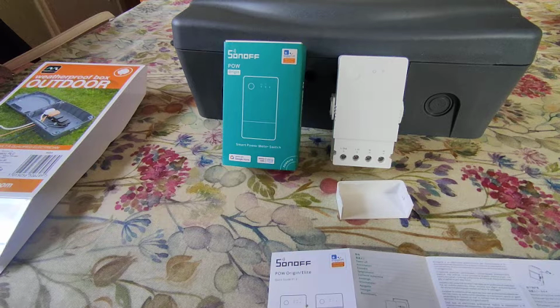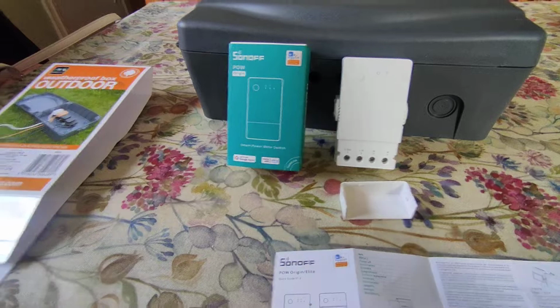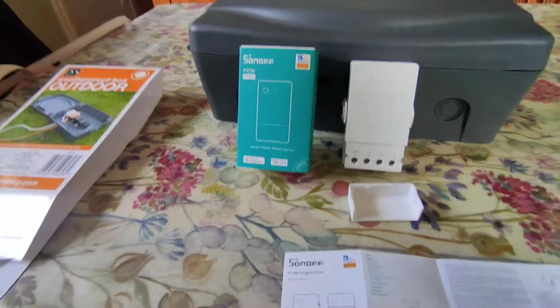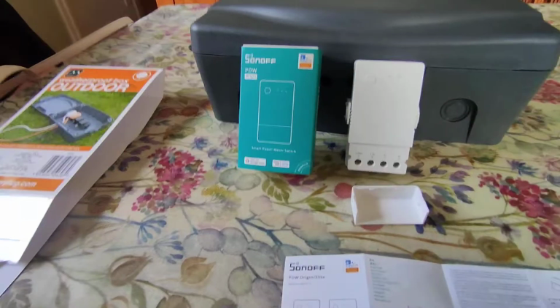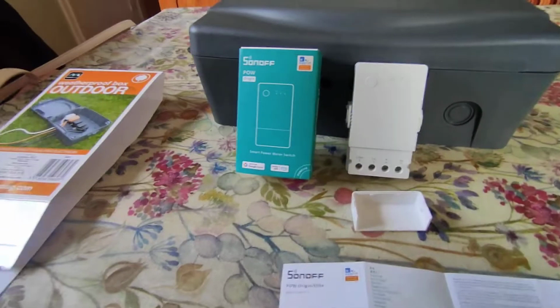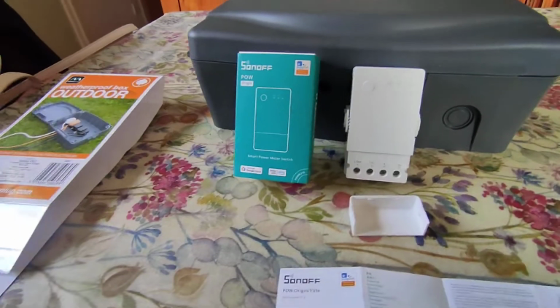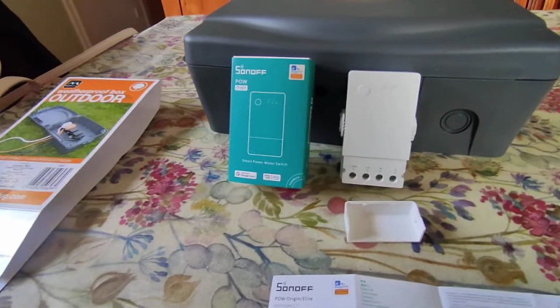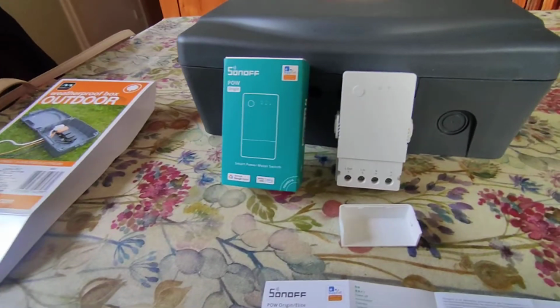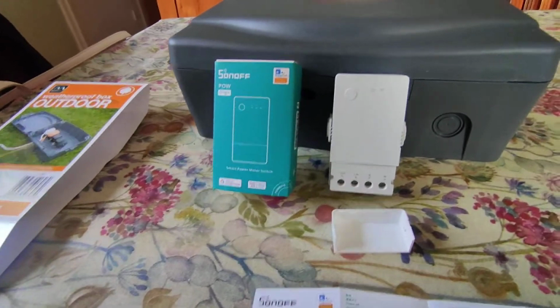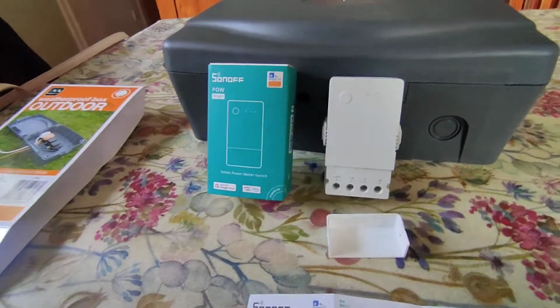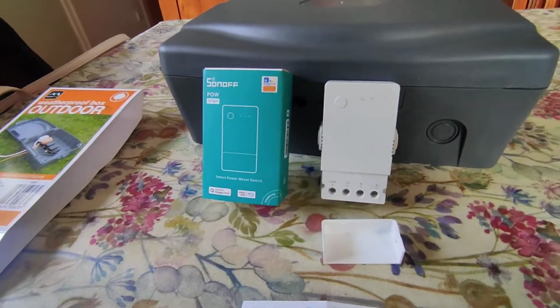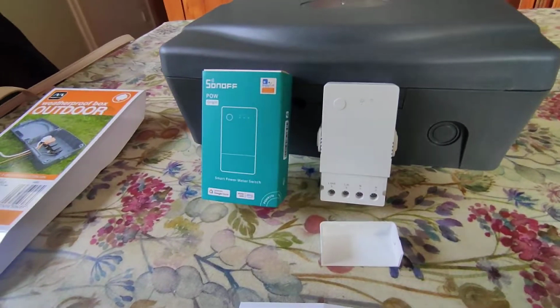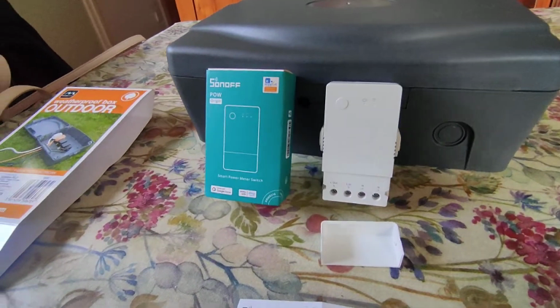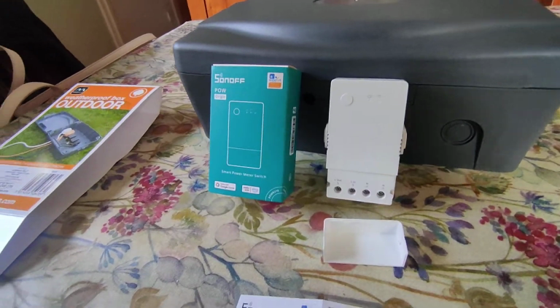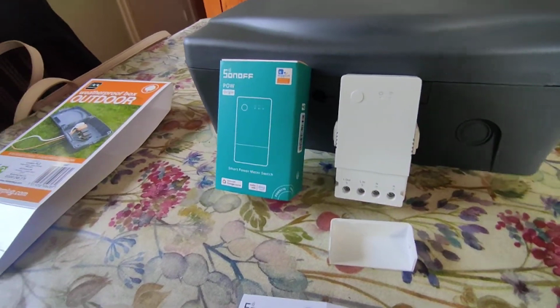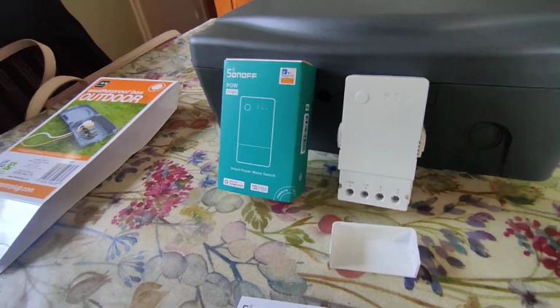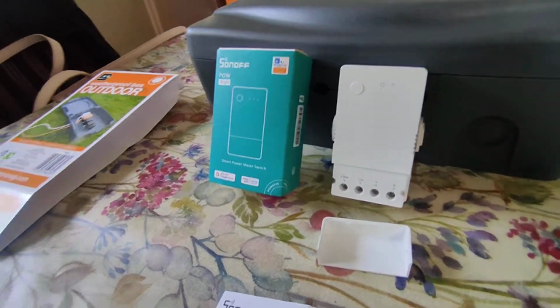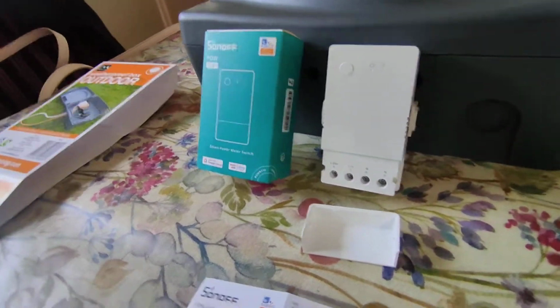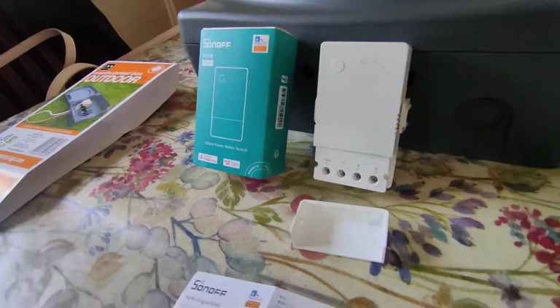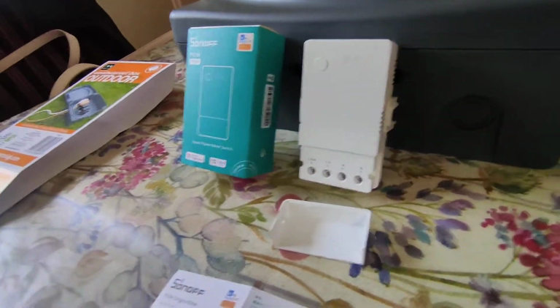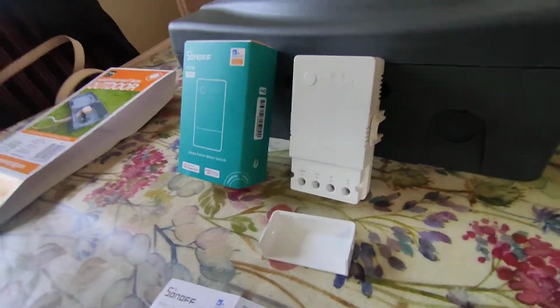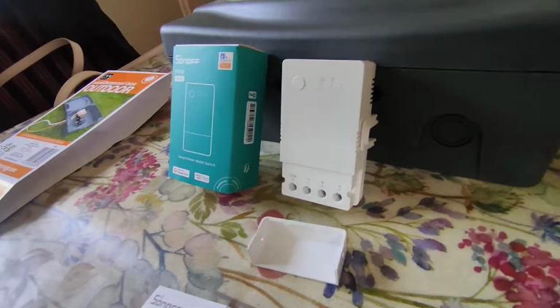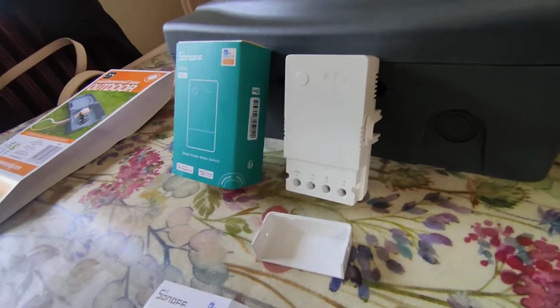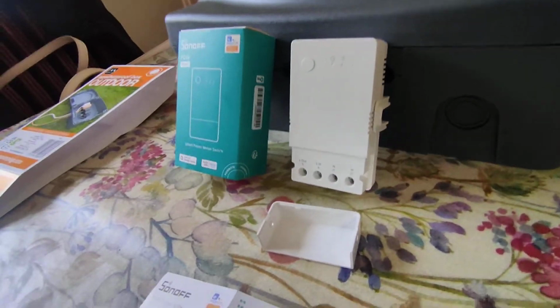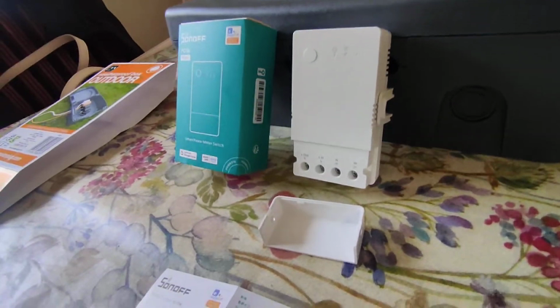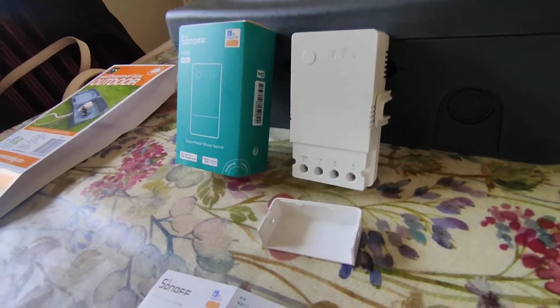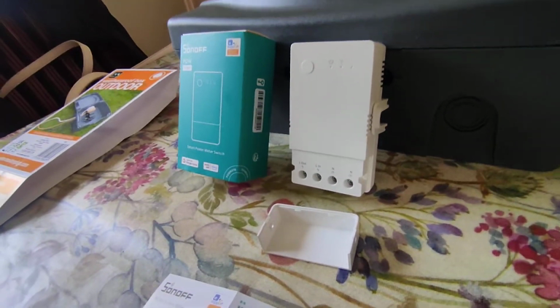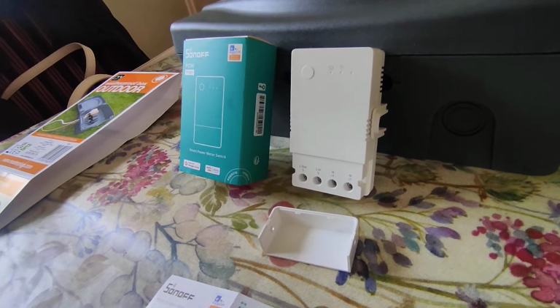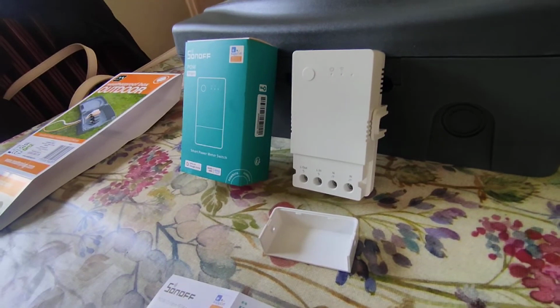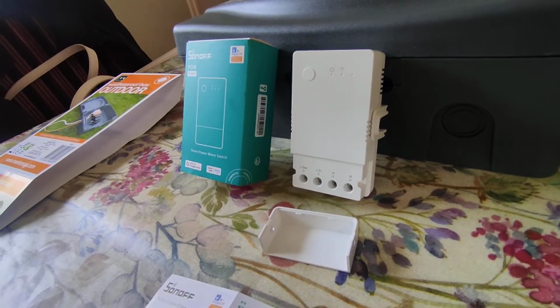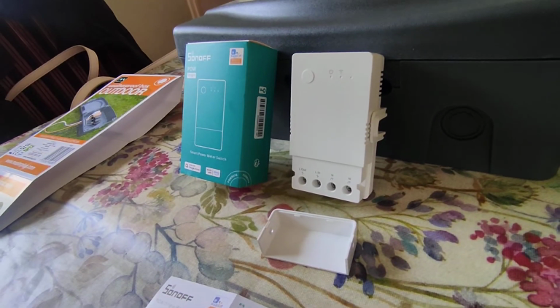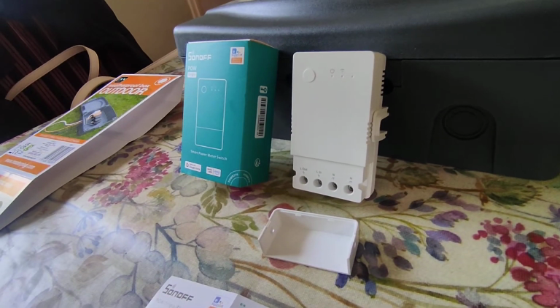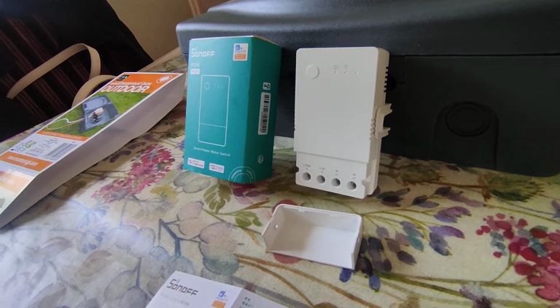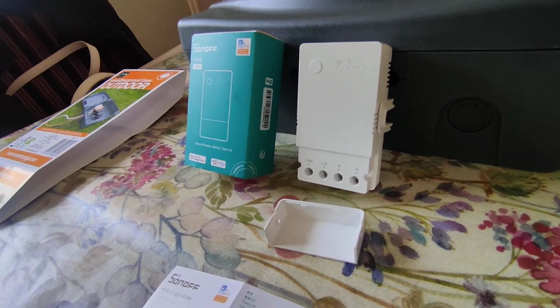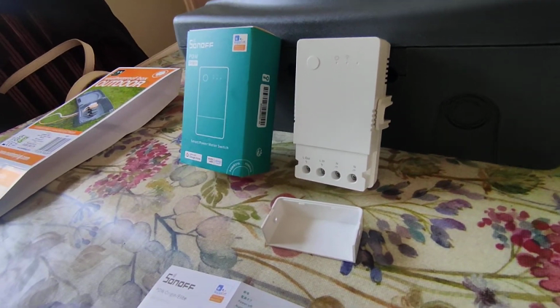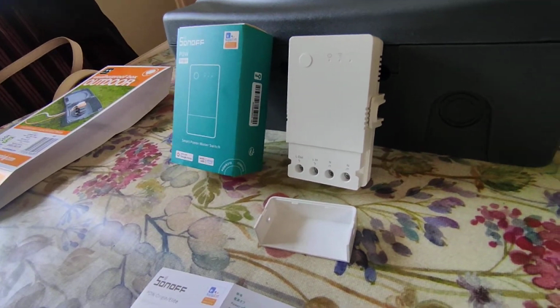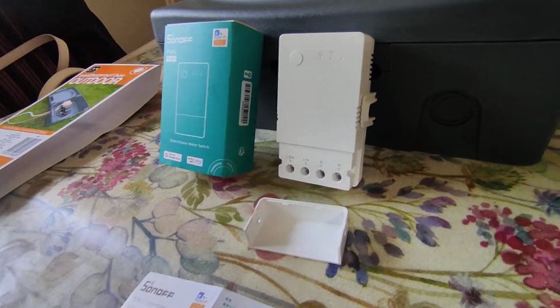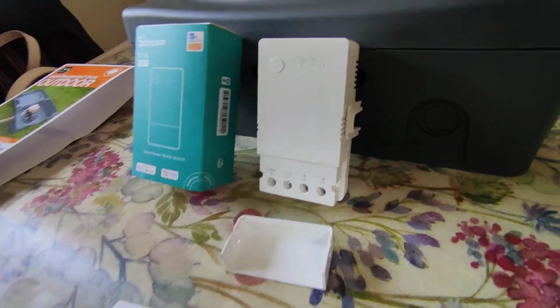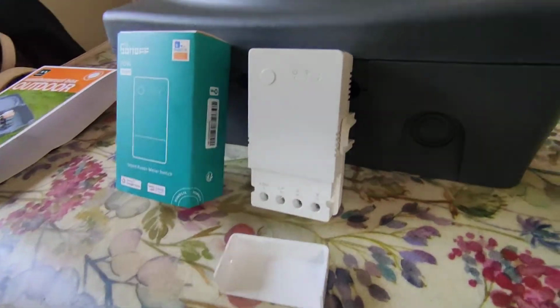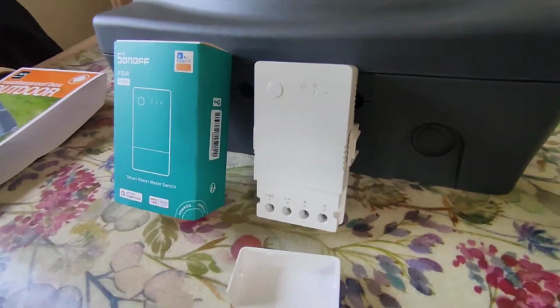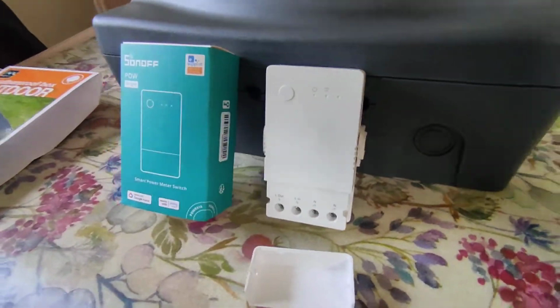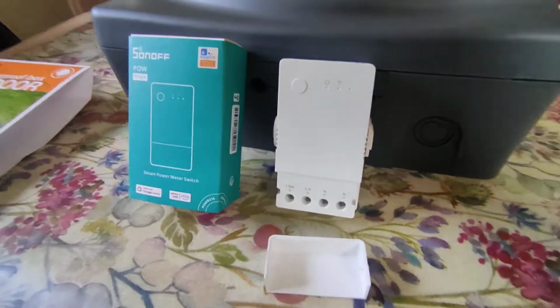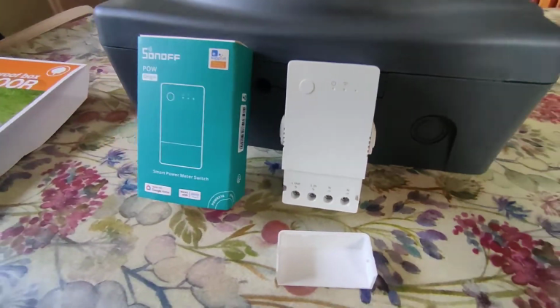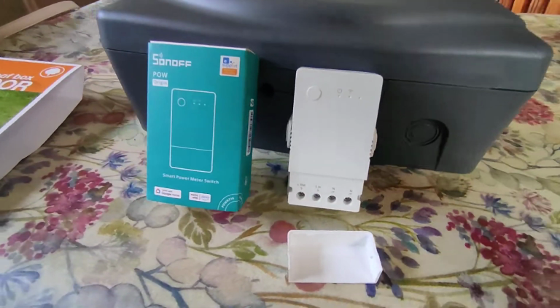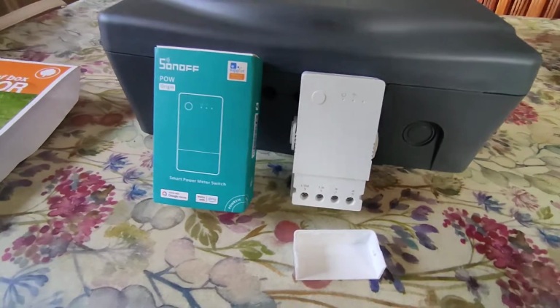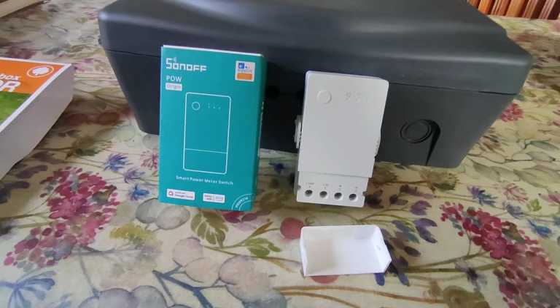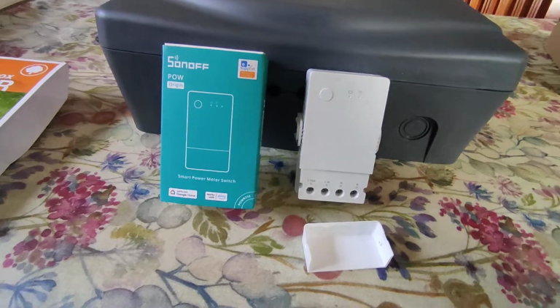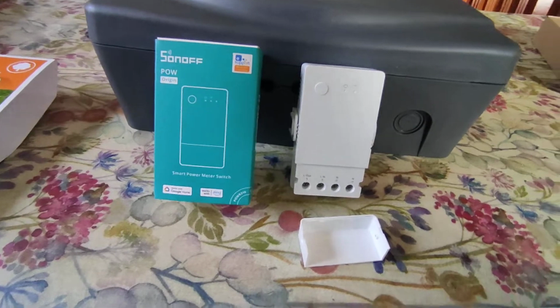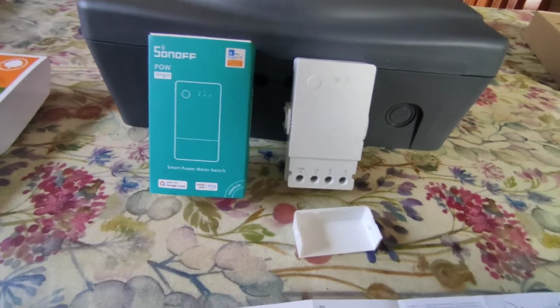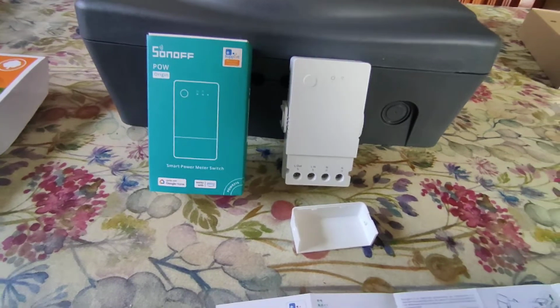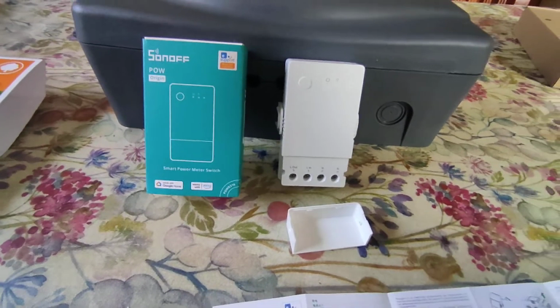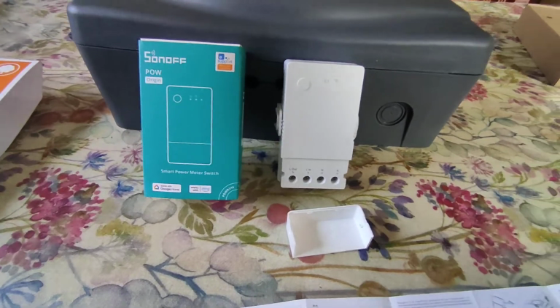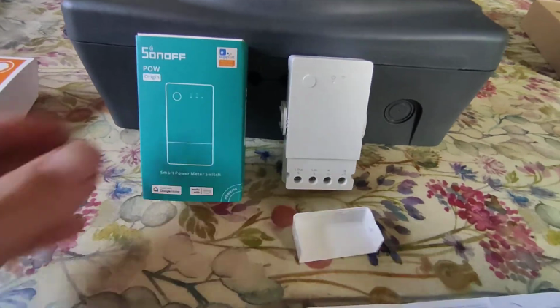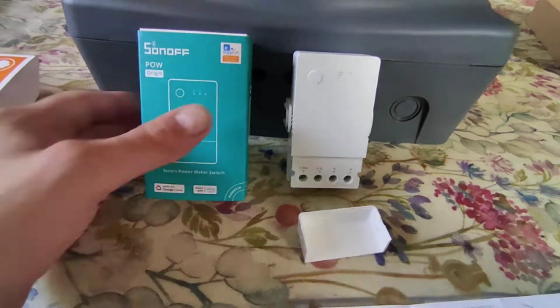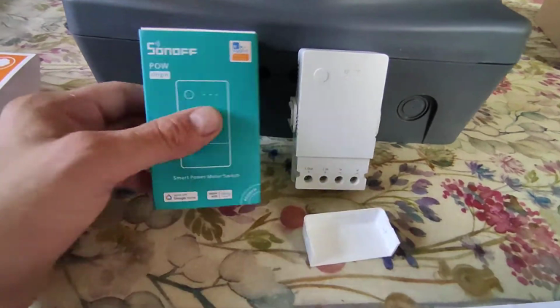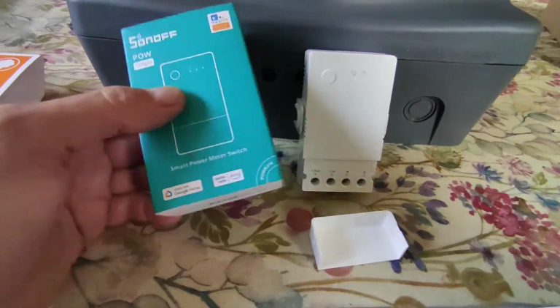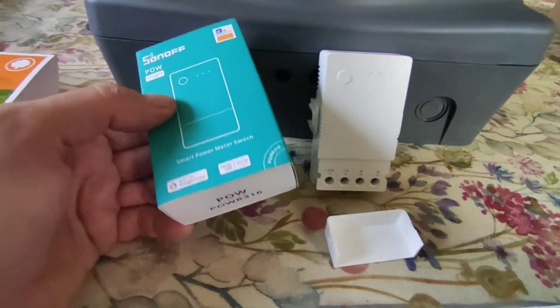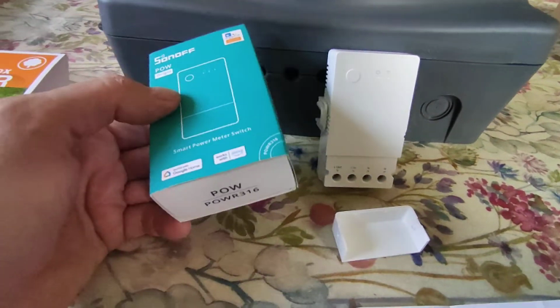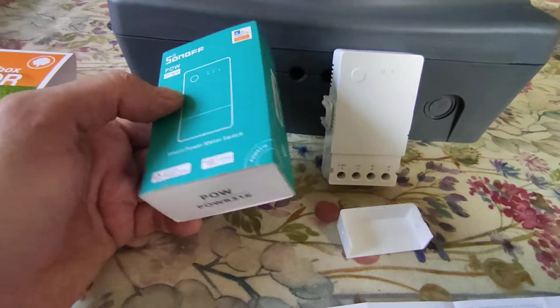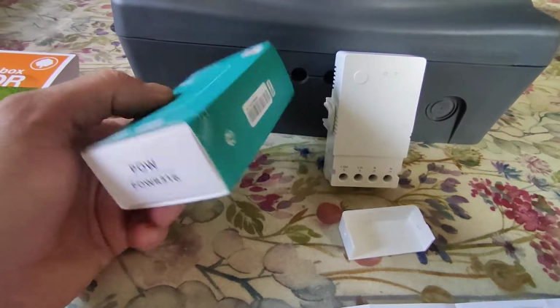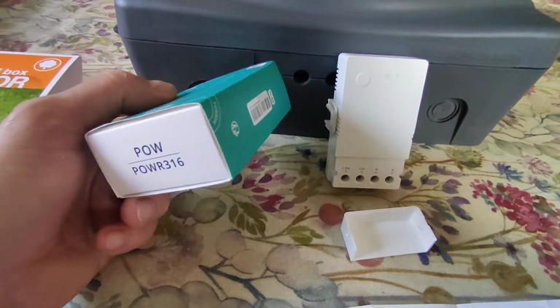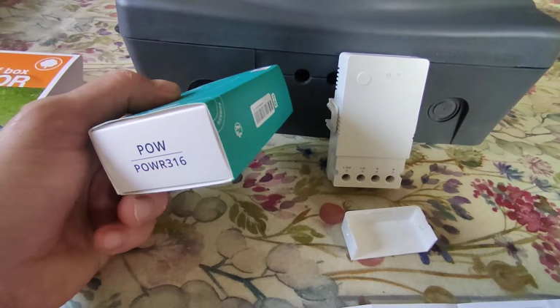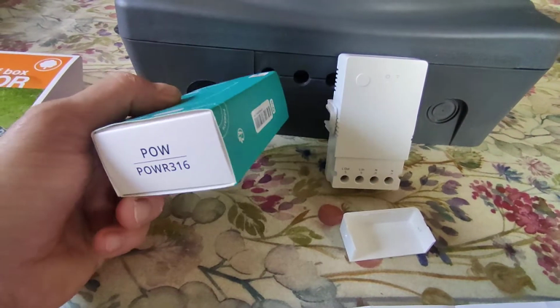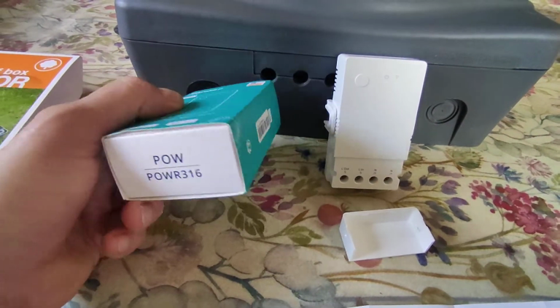Okay, welcome to Shocking Shed. A little bit more on the Pow R2 Origins — it's a very interesting device.